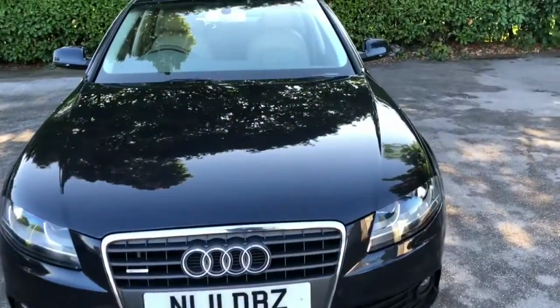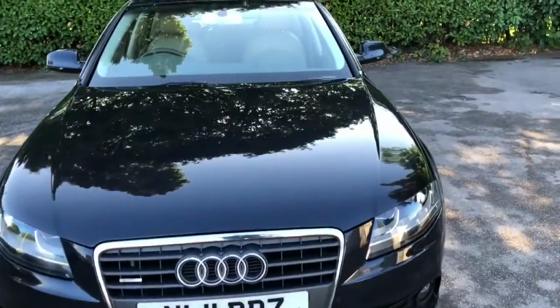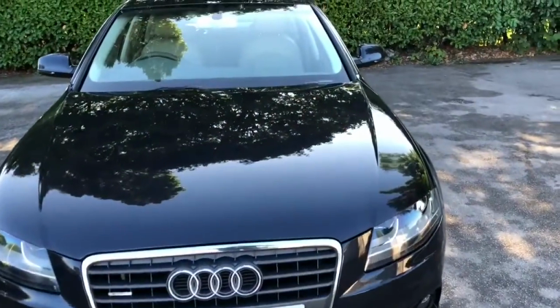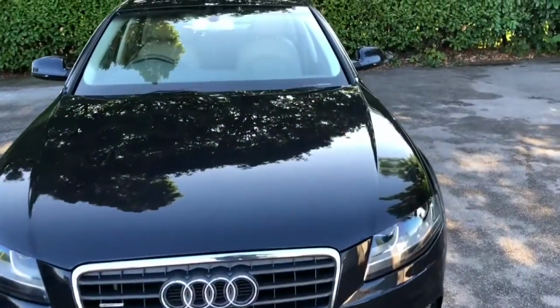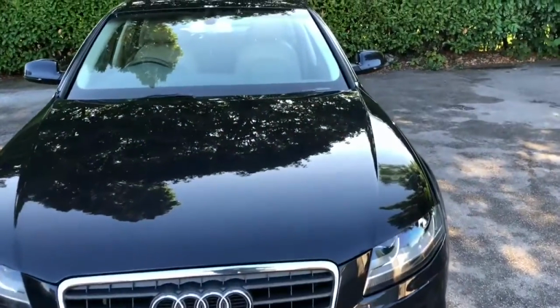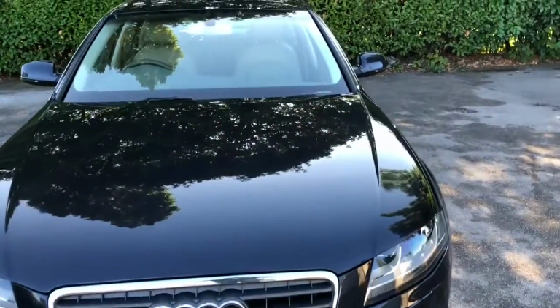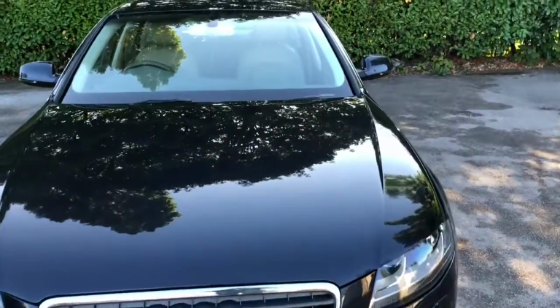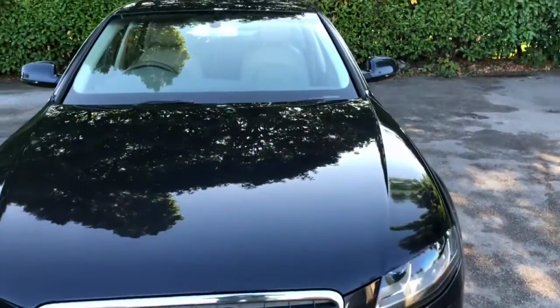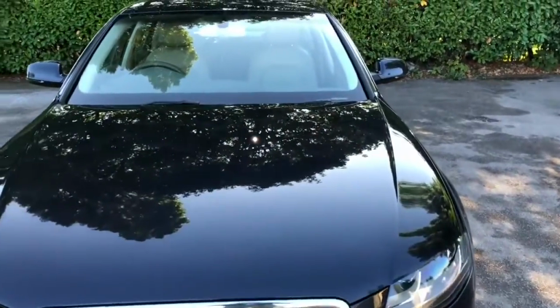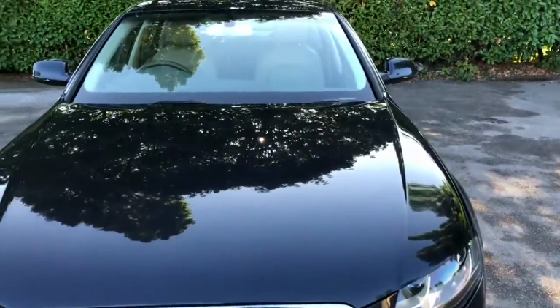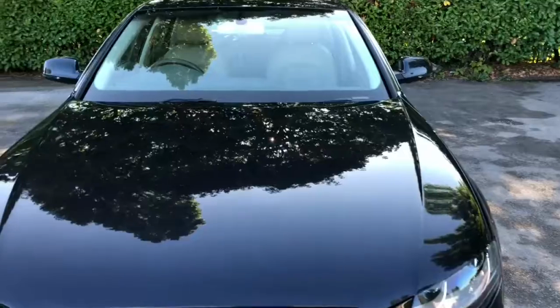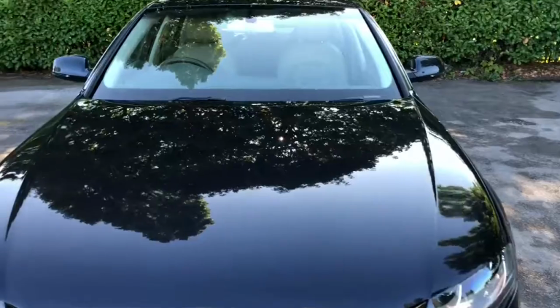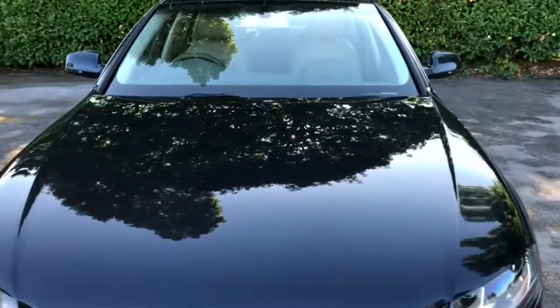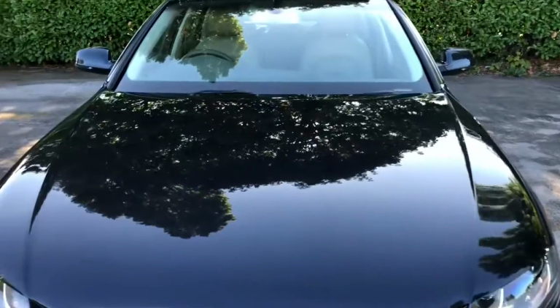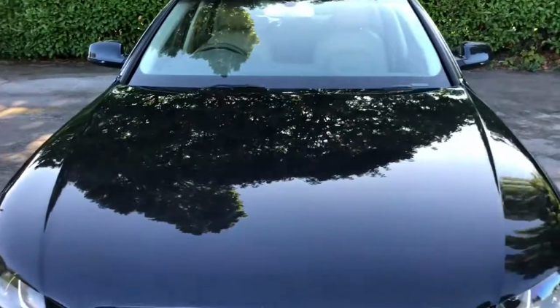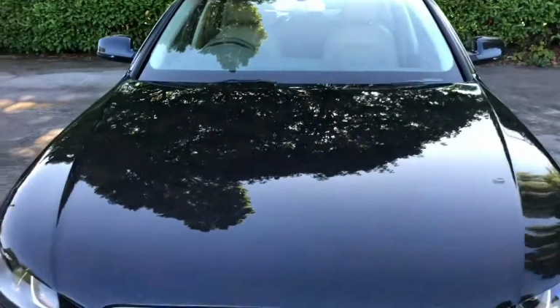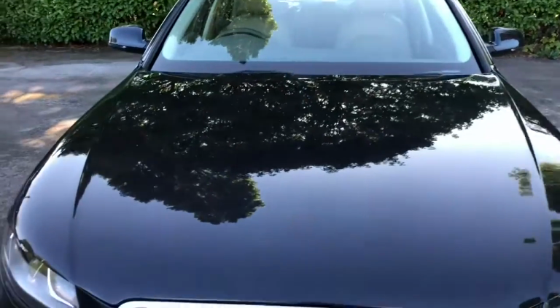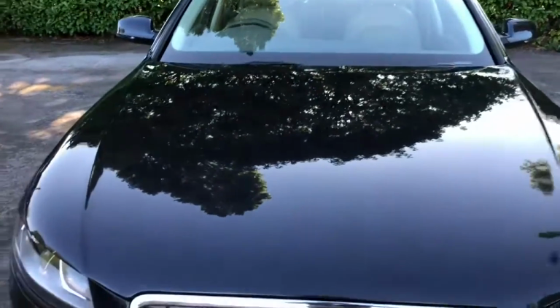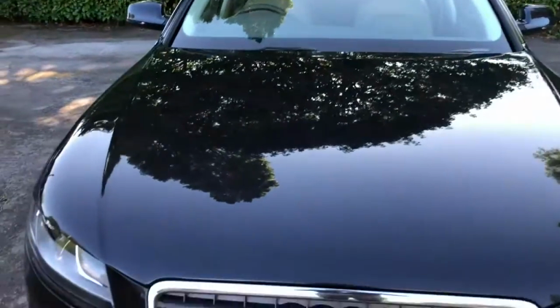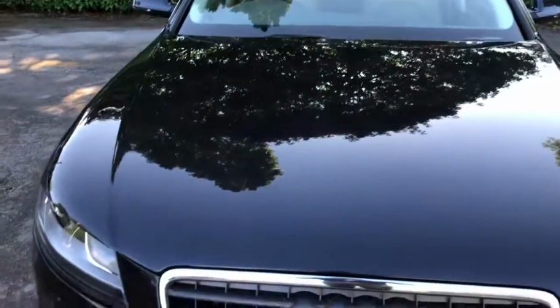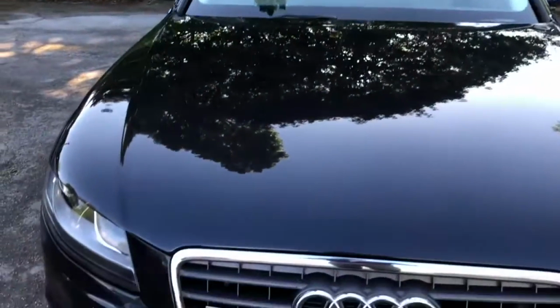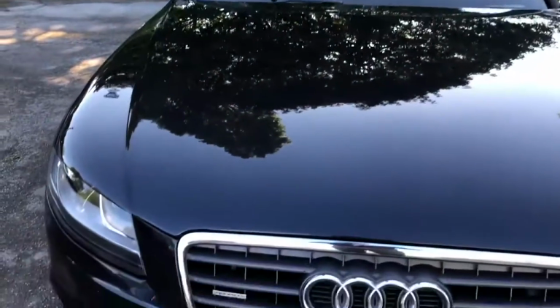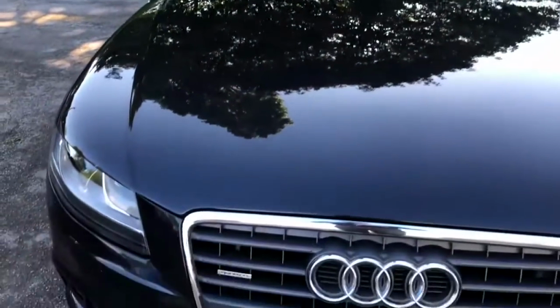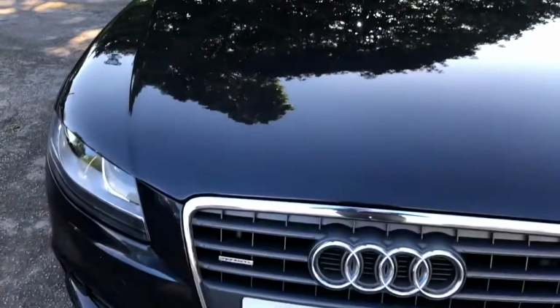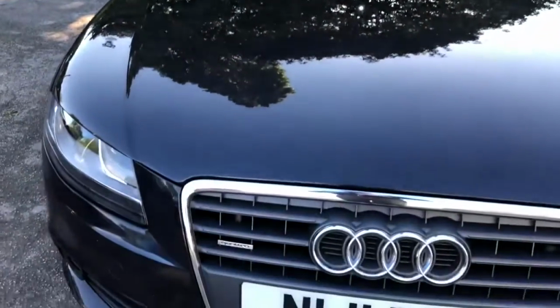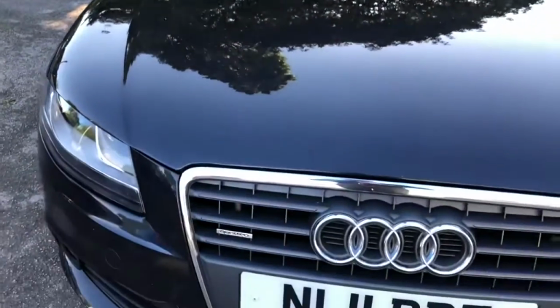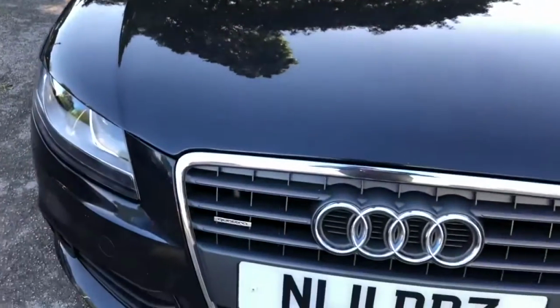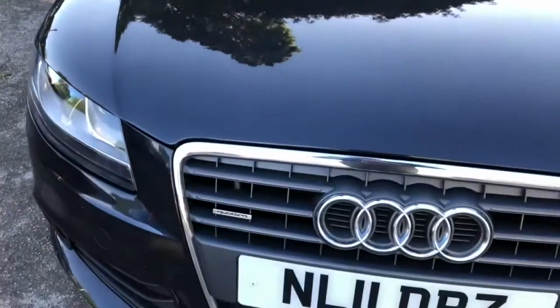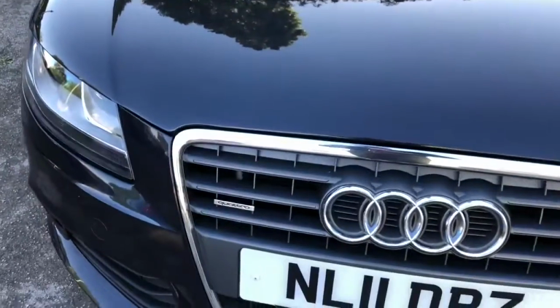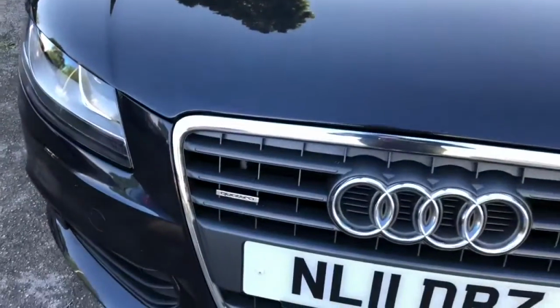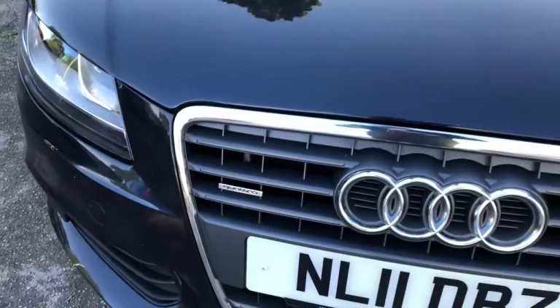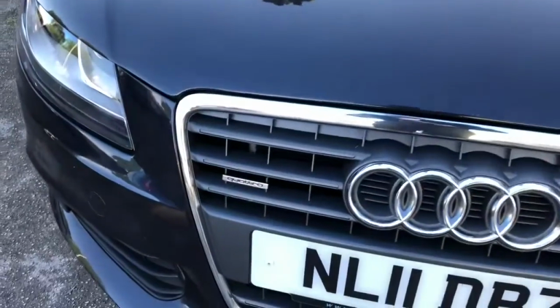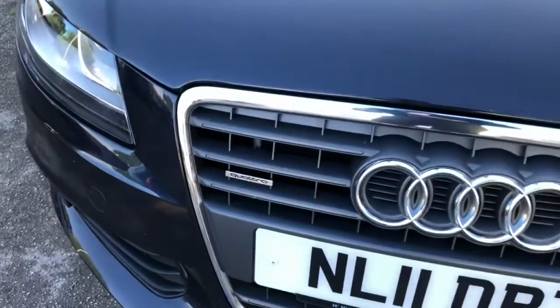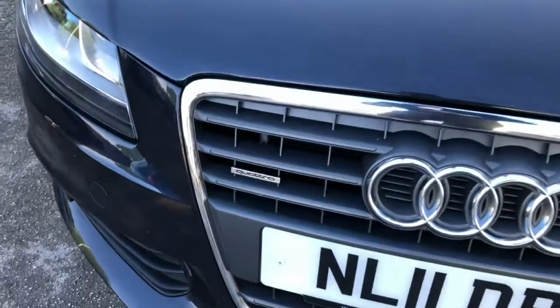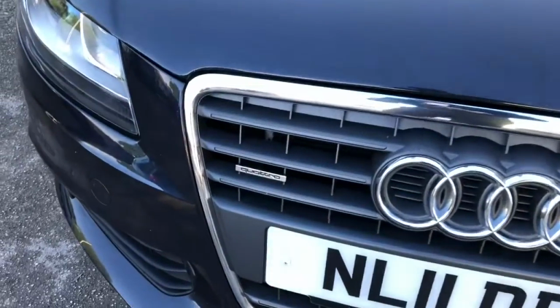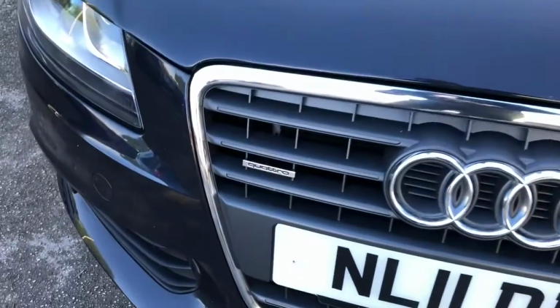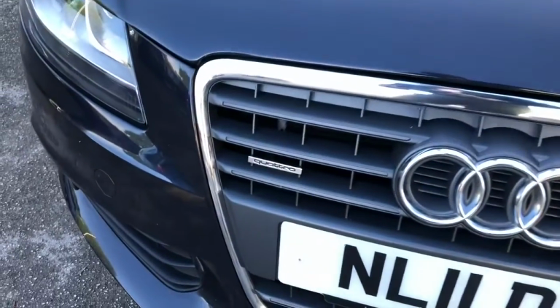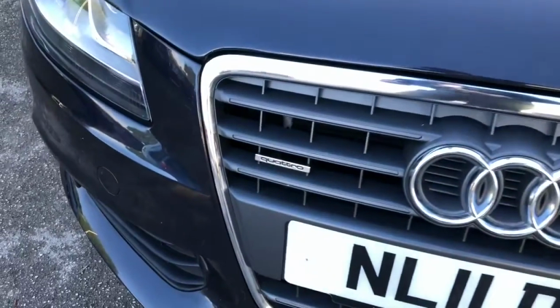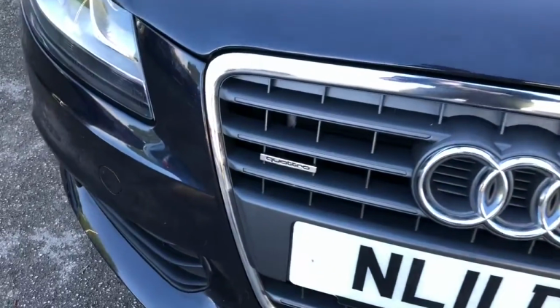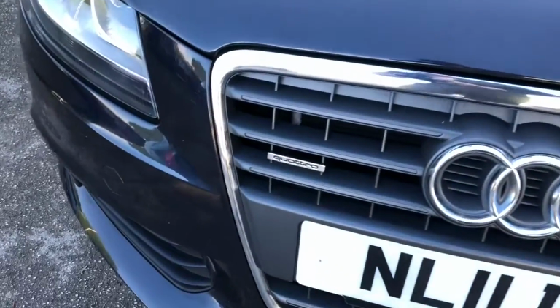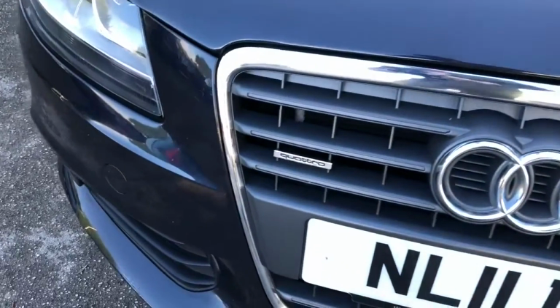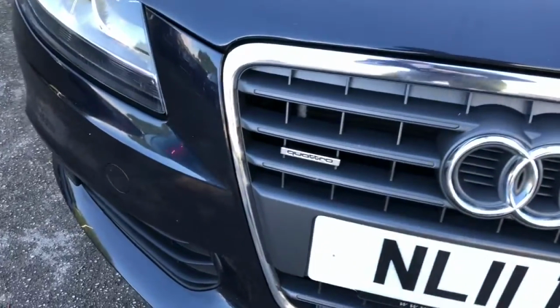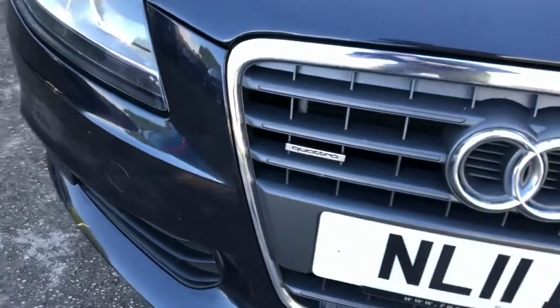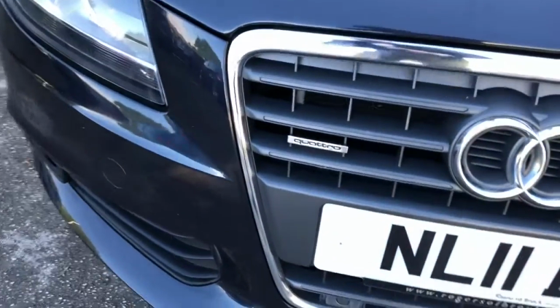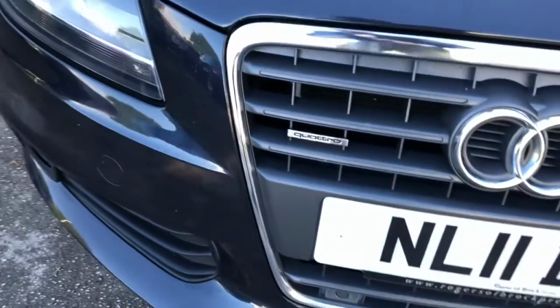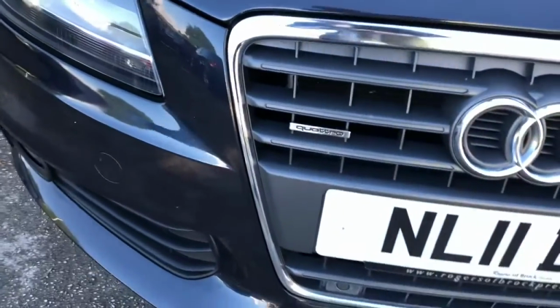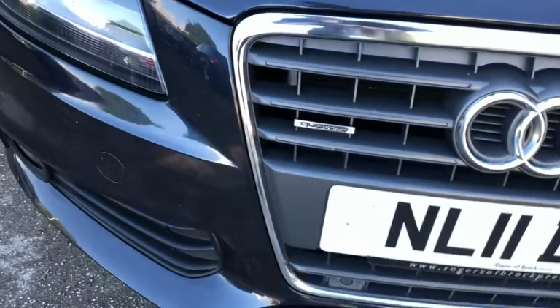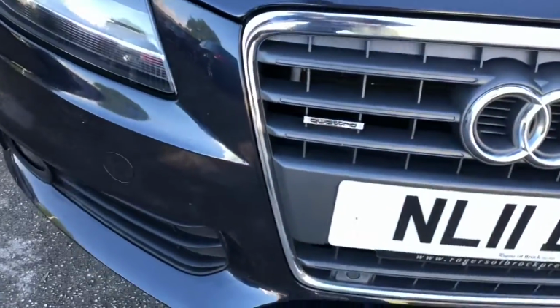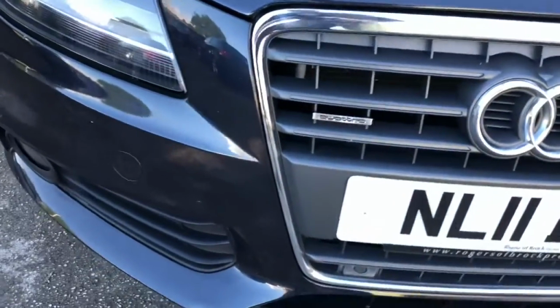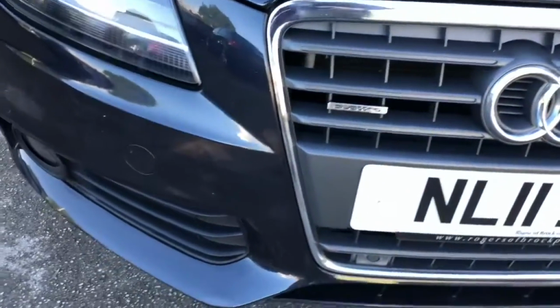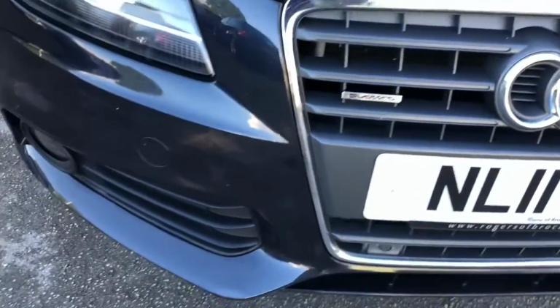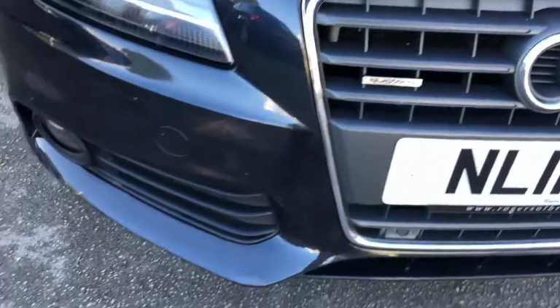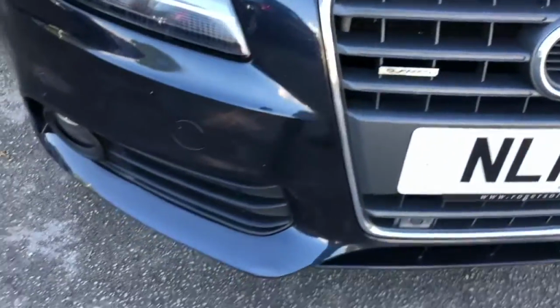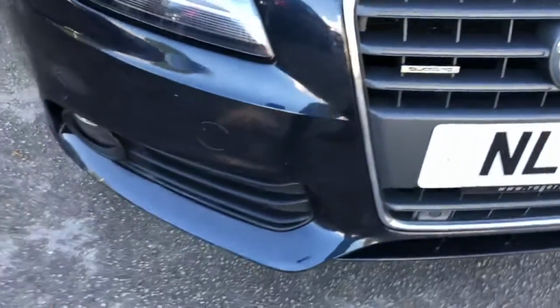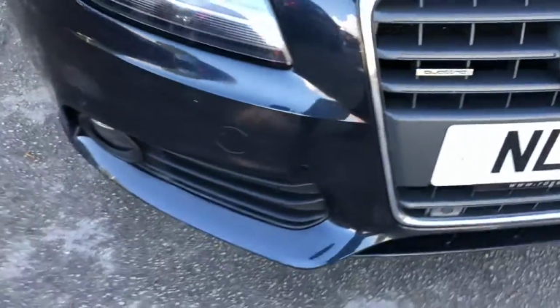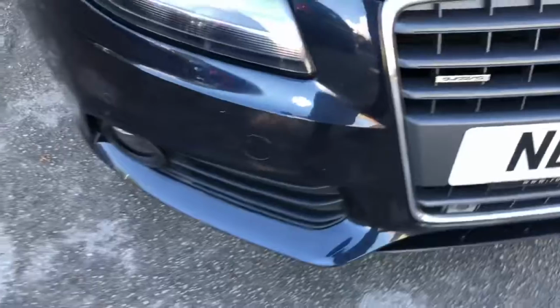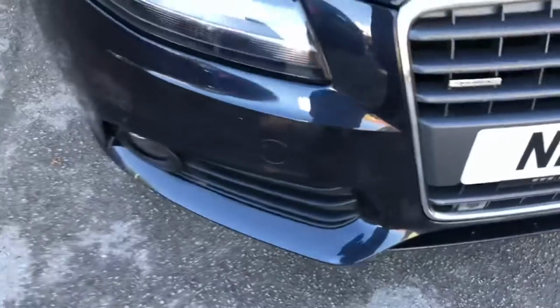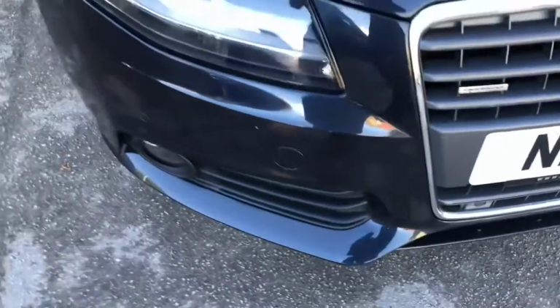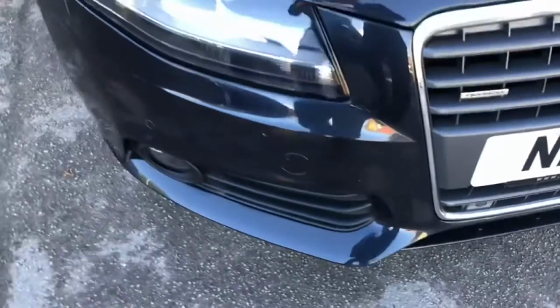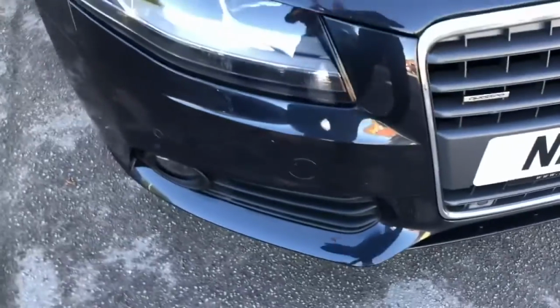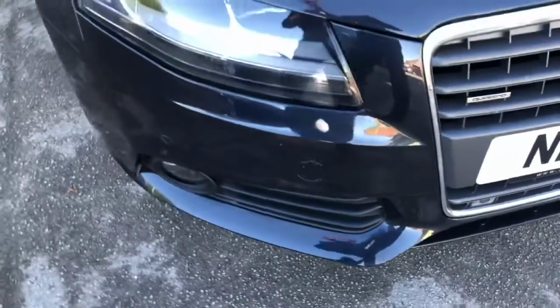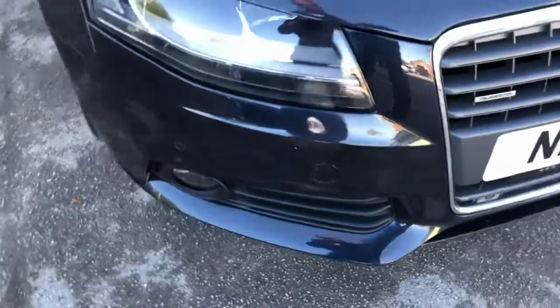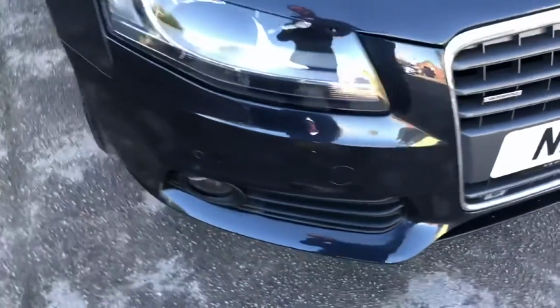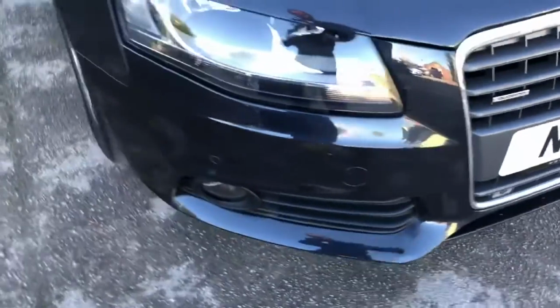The Audi A4 is probably the best all-rounder in its class, offering space, build quality, and comfort.